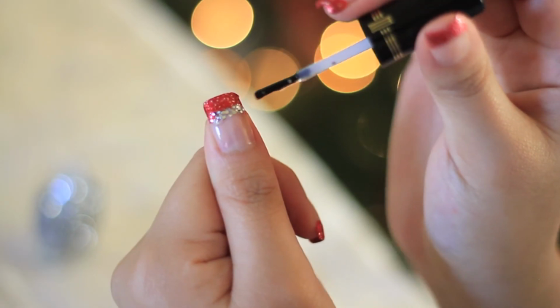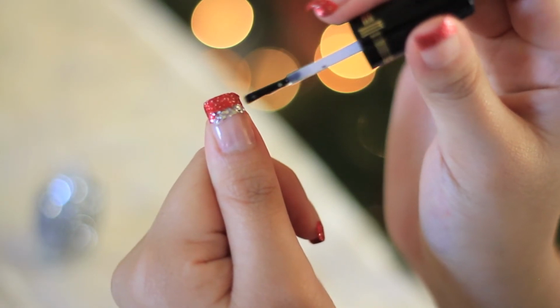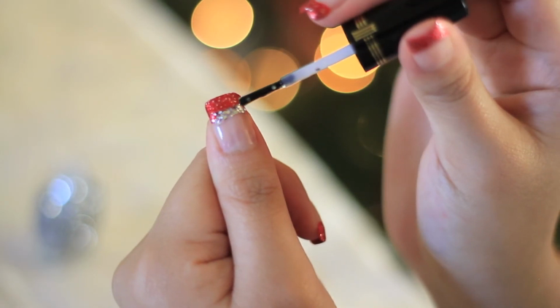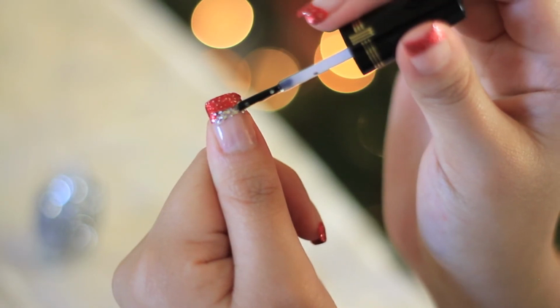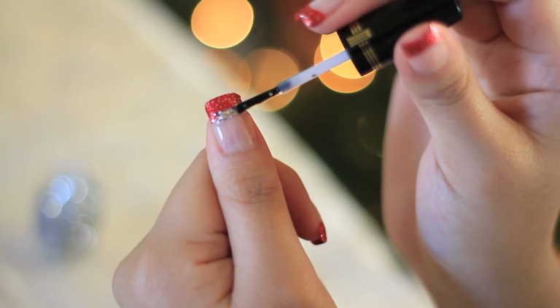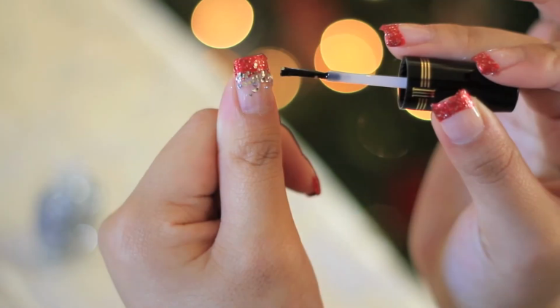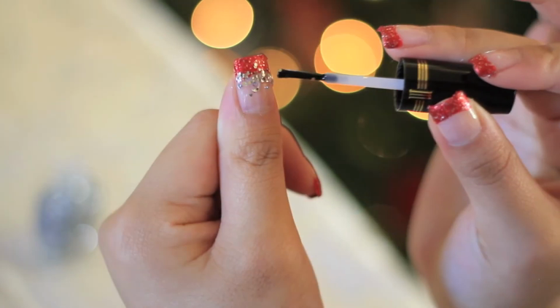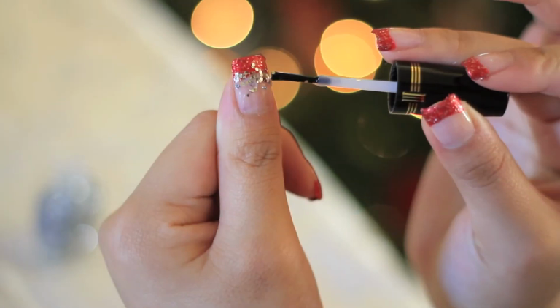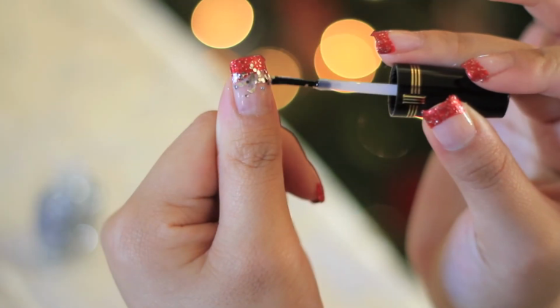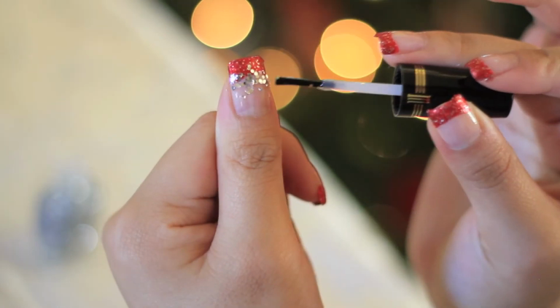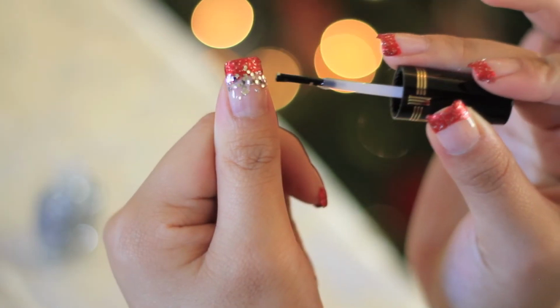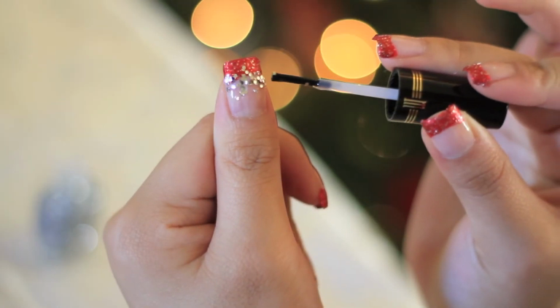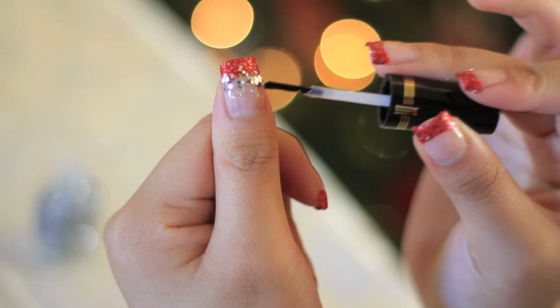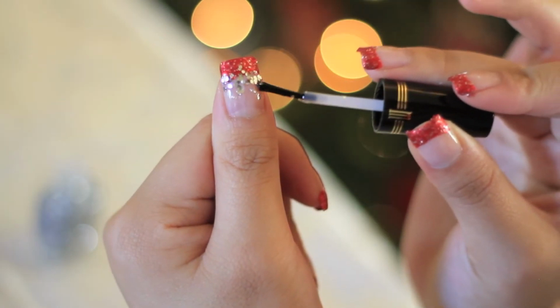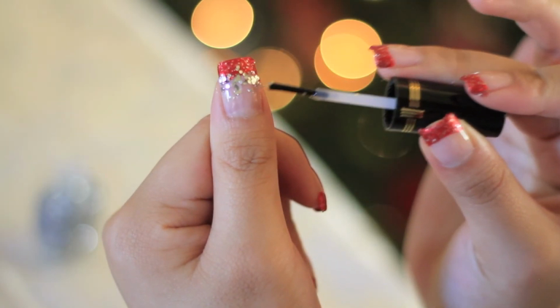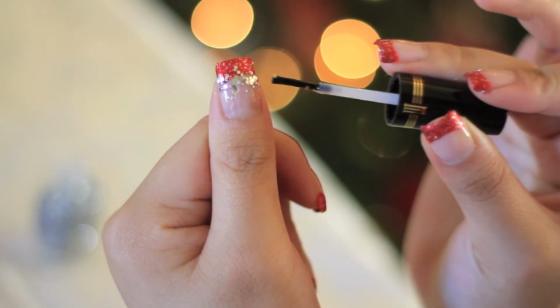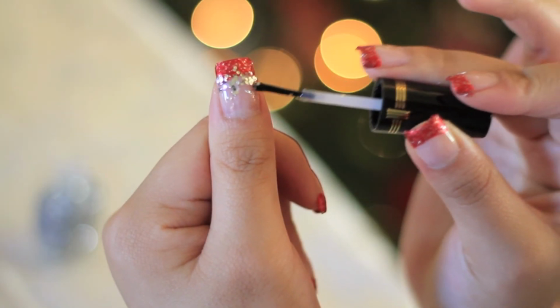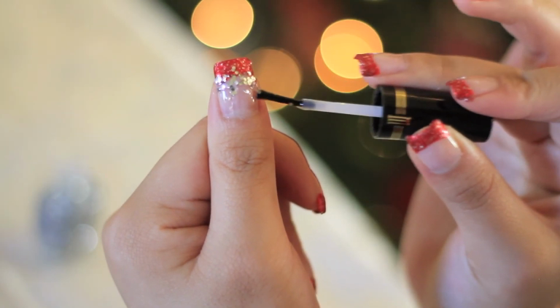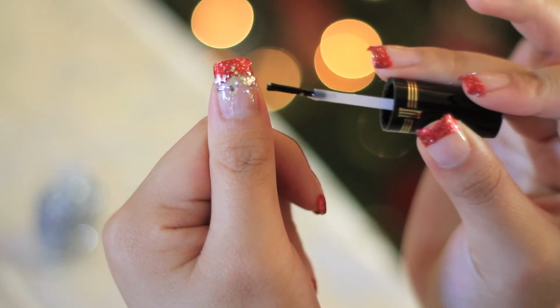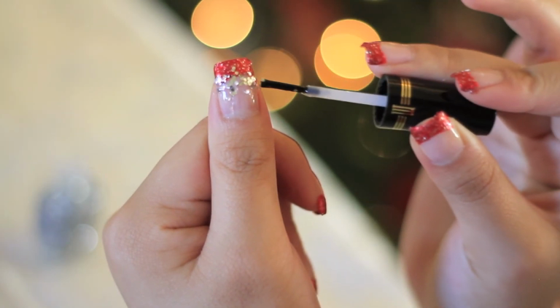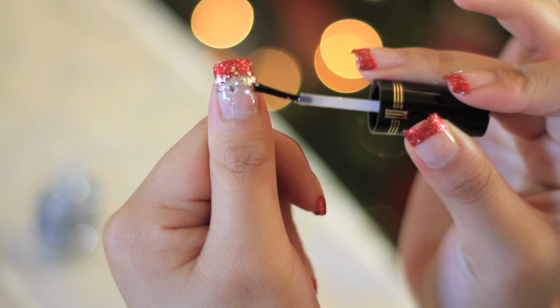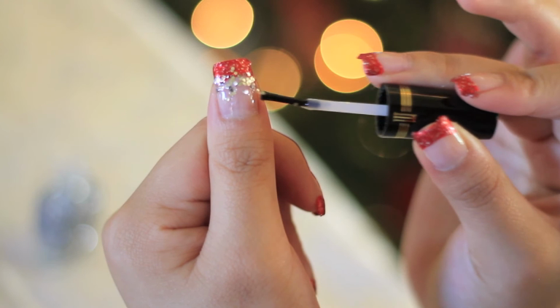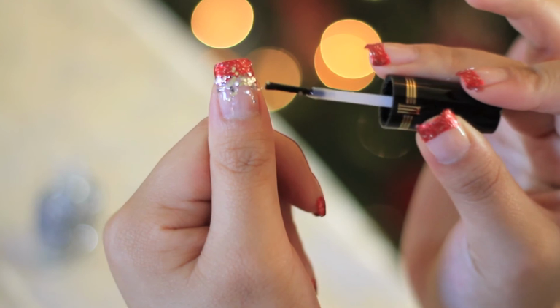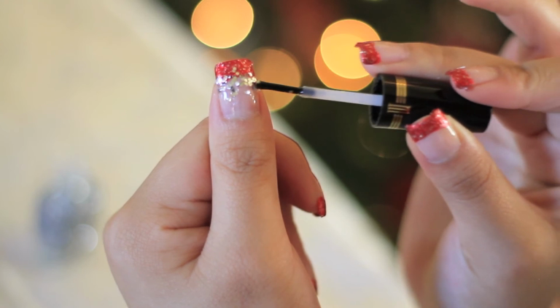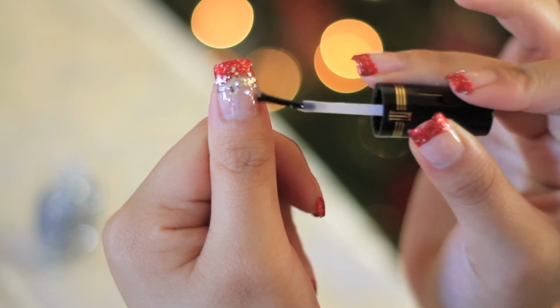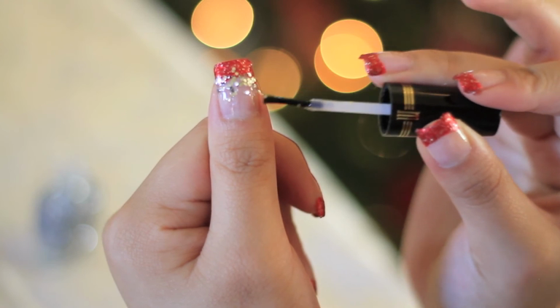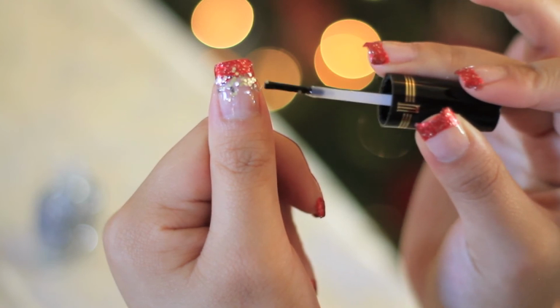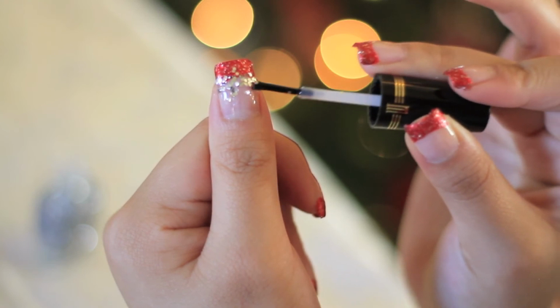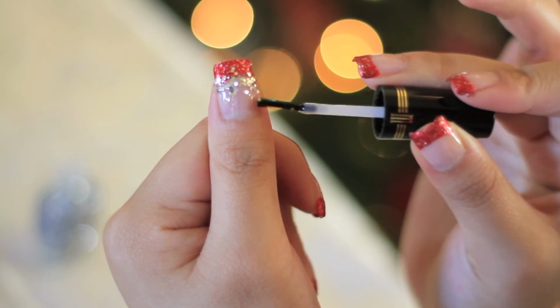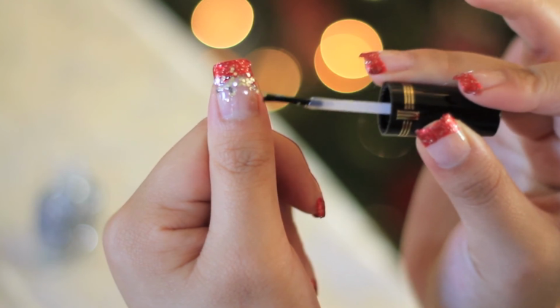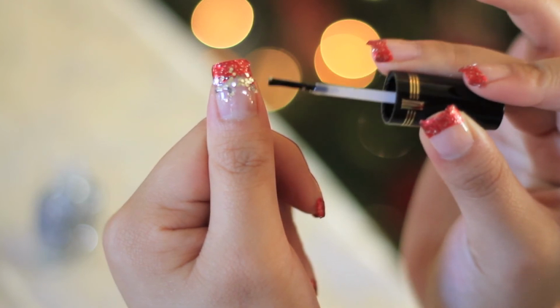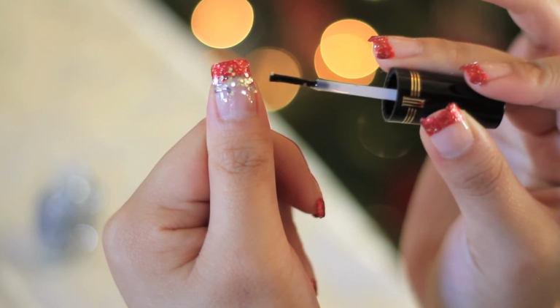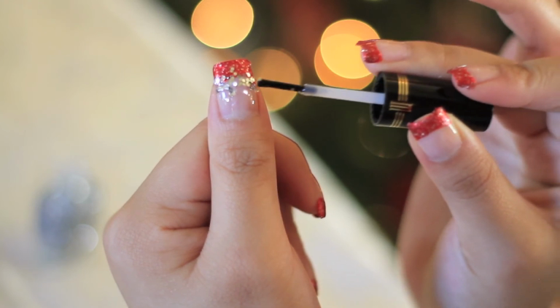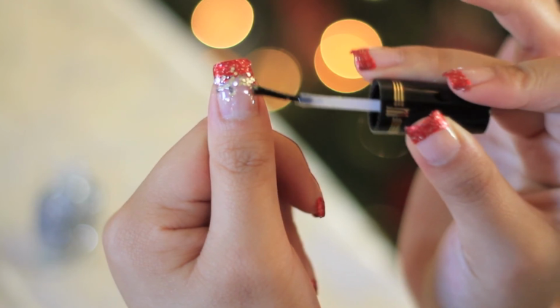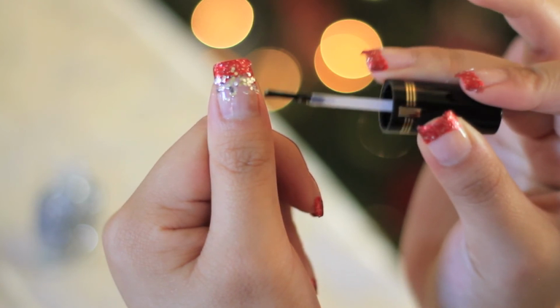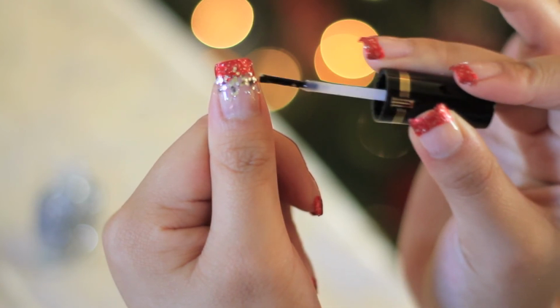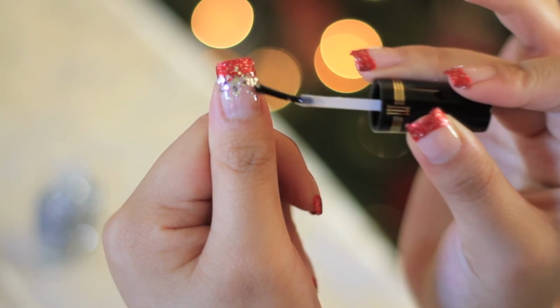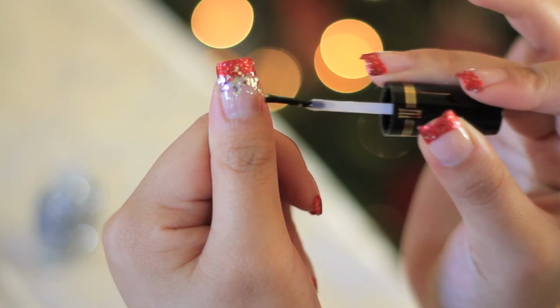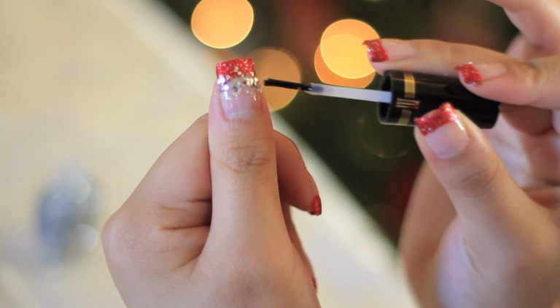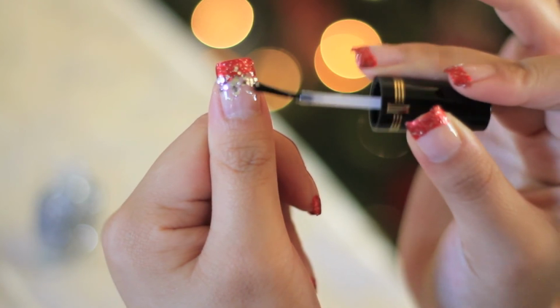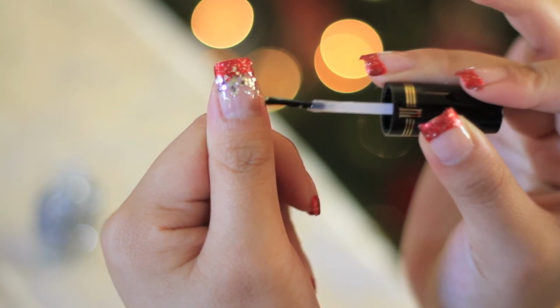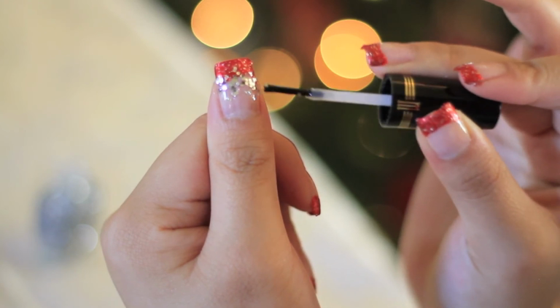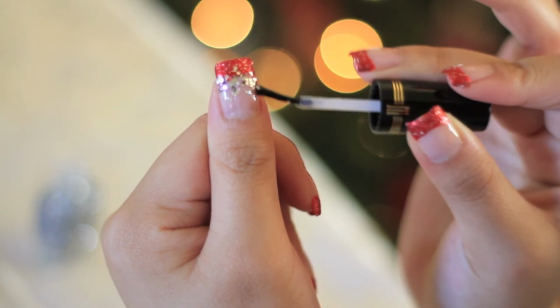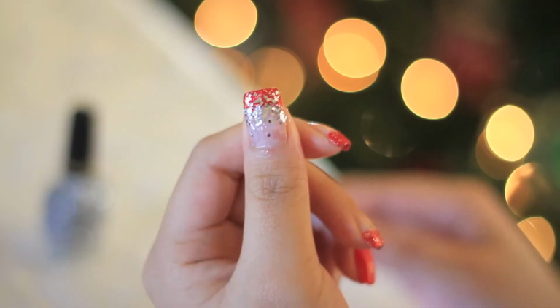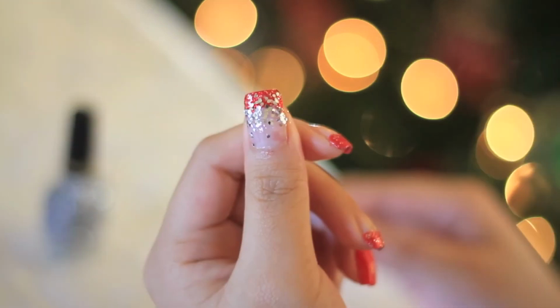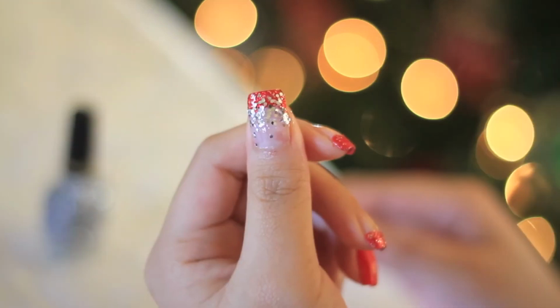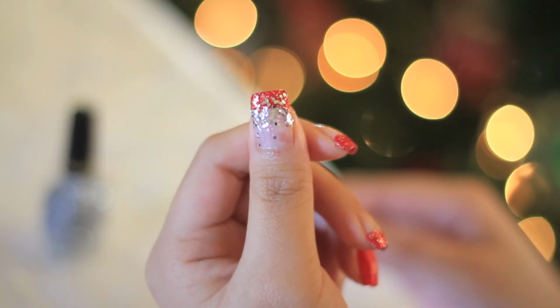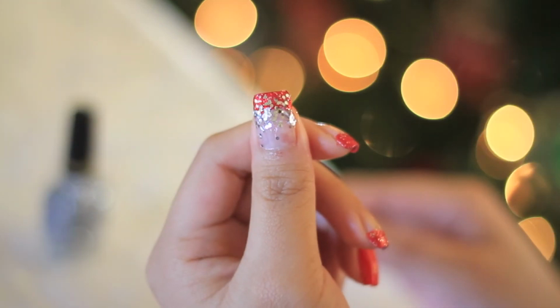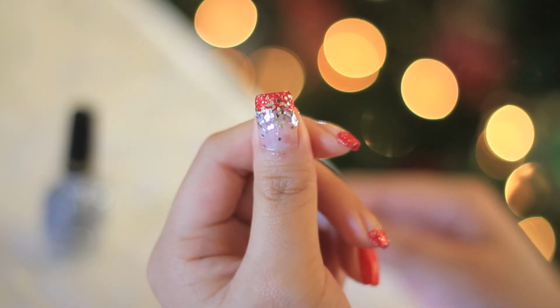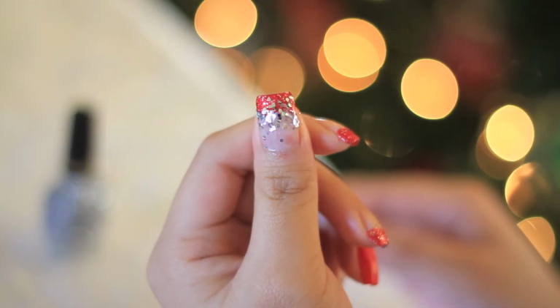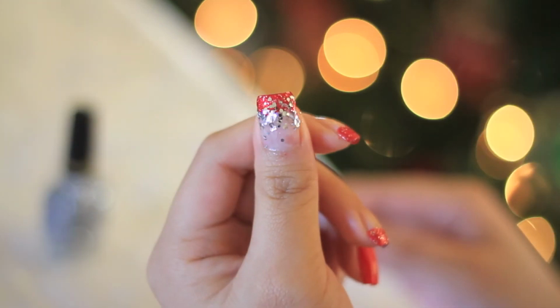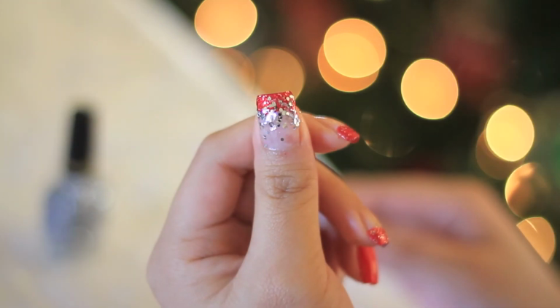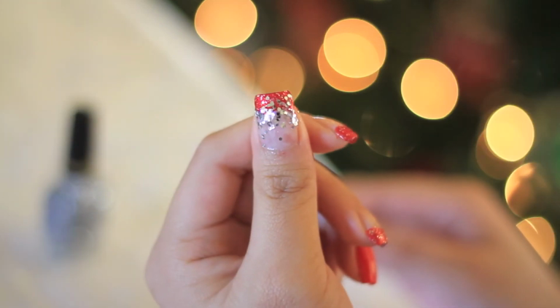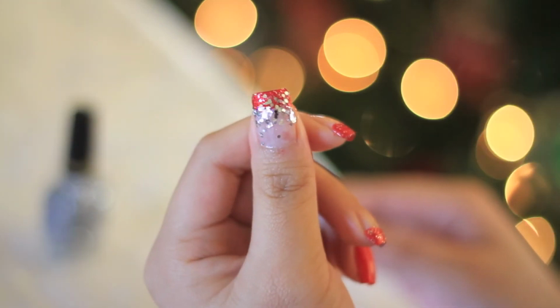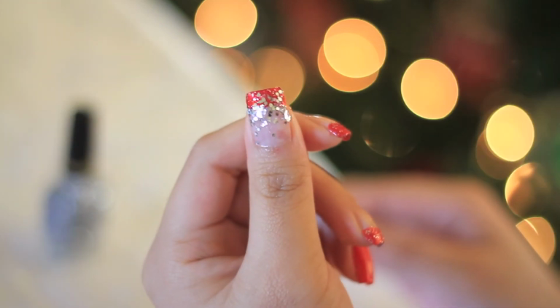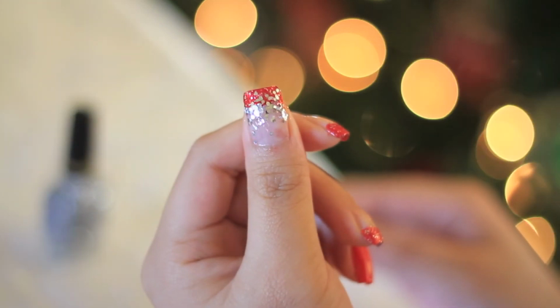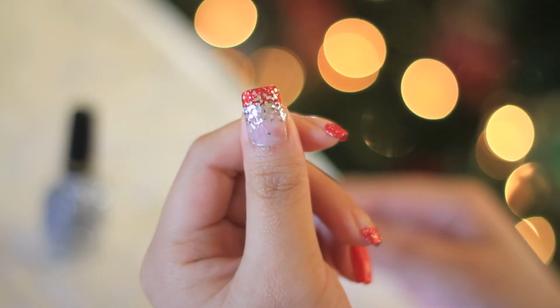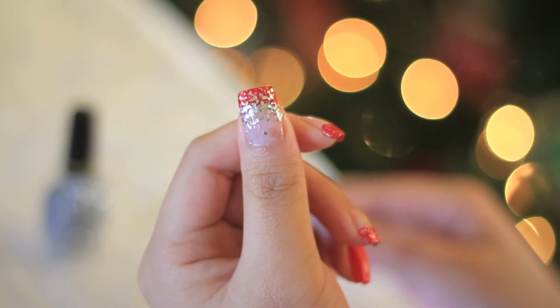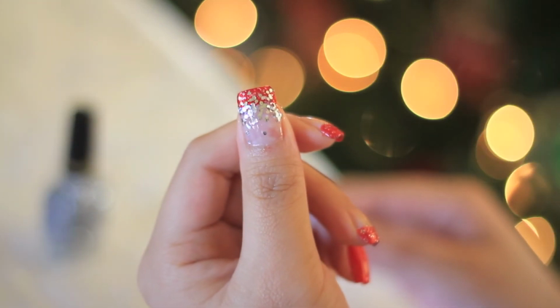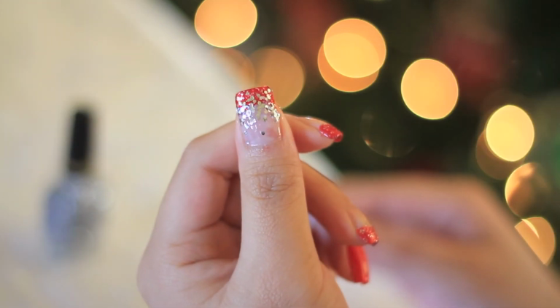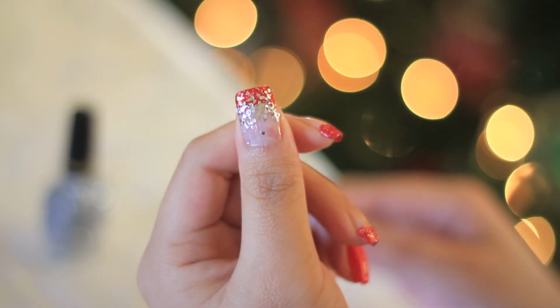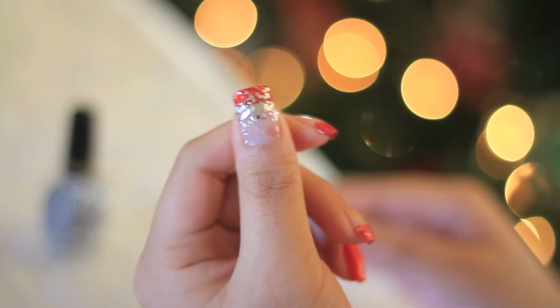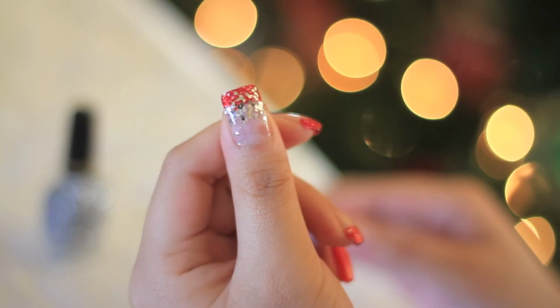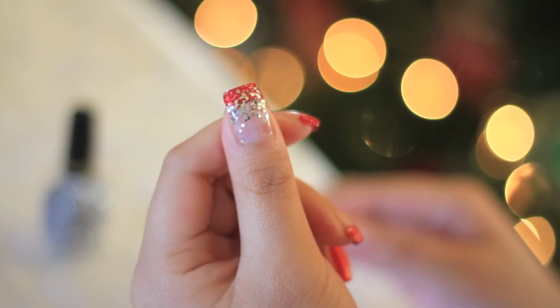And this has got to be hands down the best glitter nail polish of life. The shine on this is just so incredible.